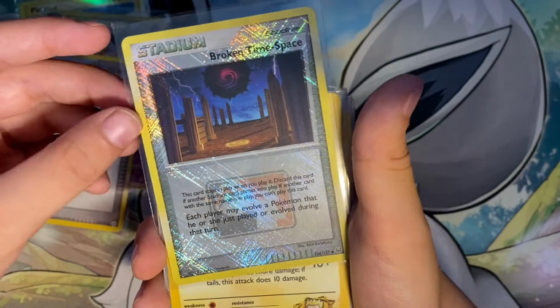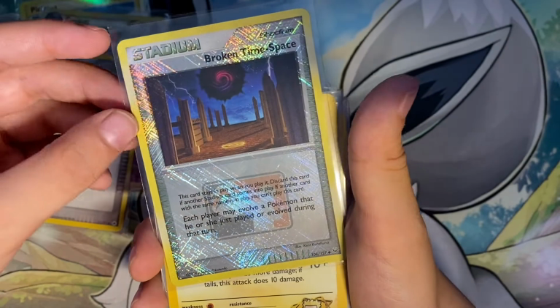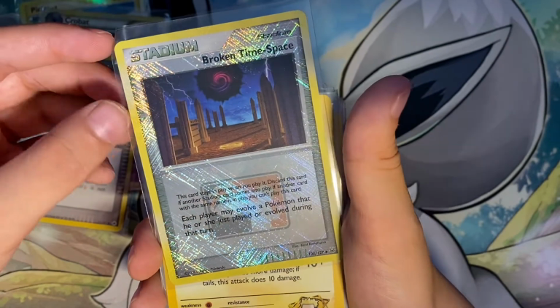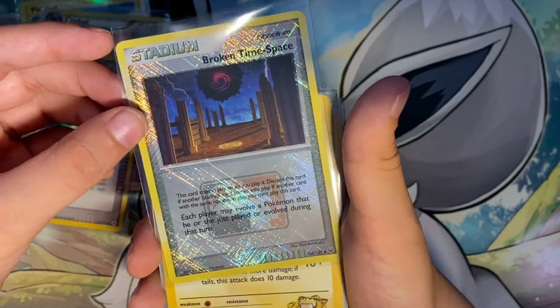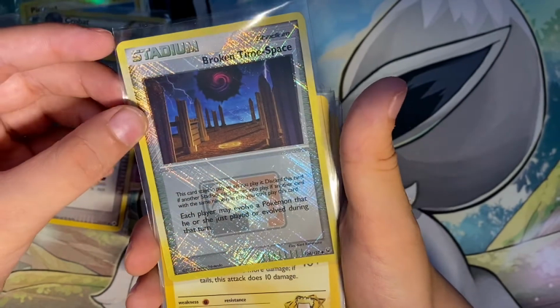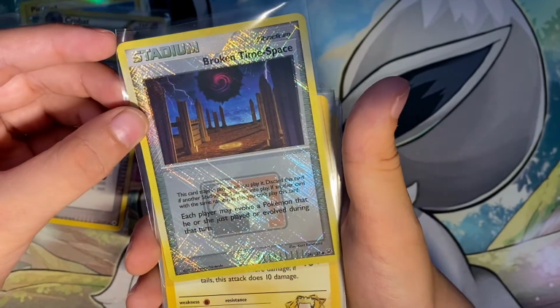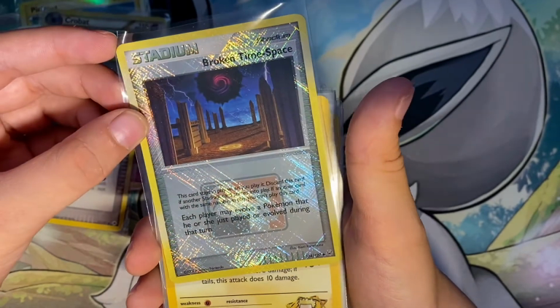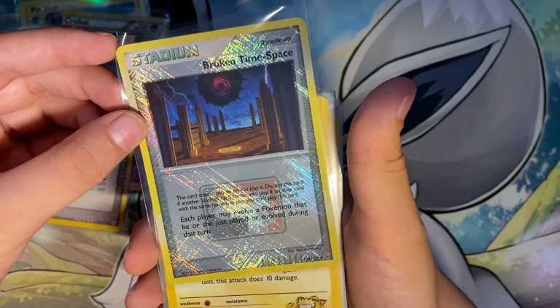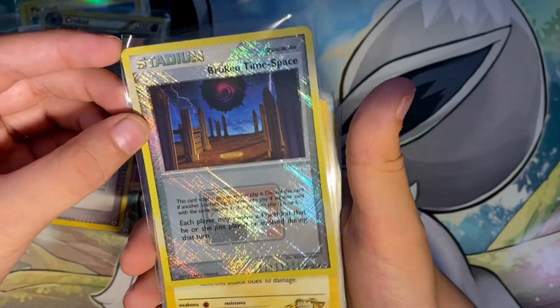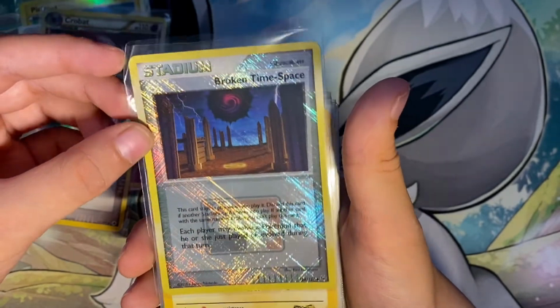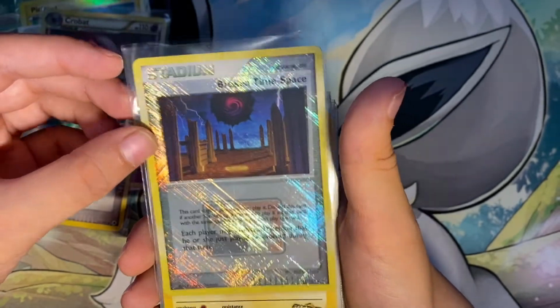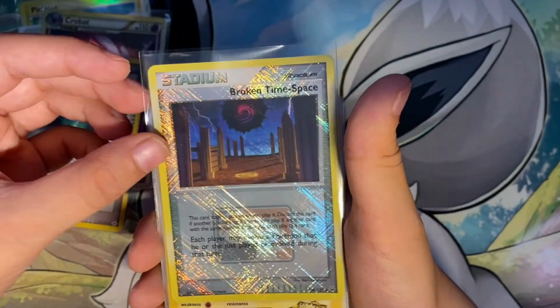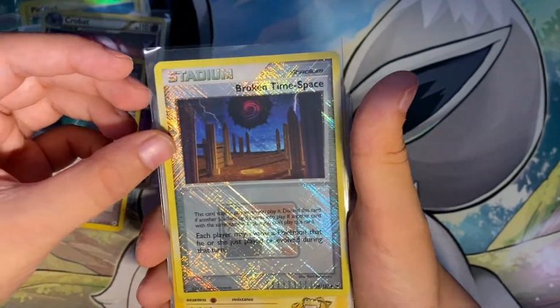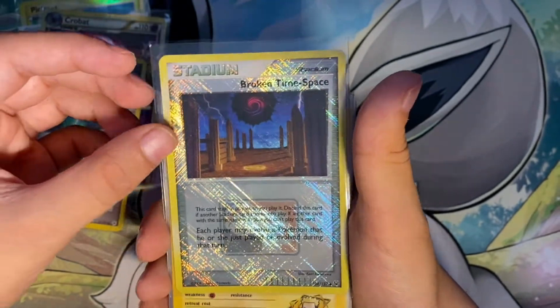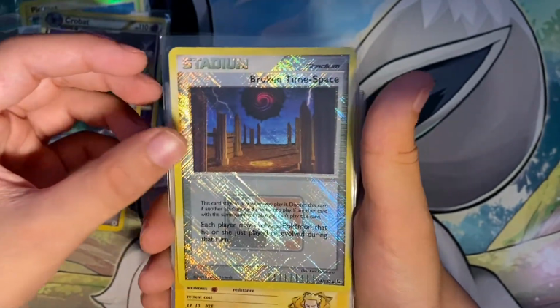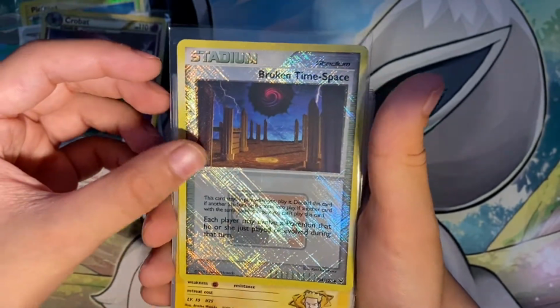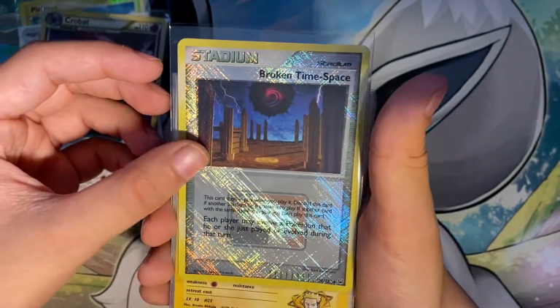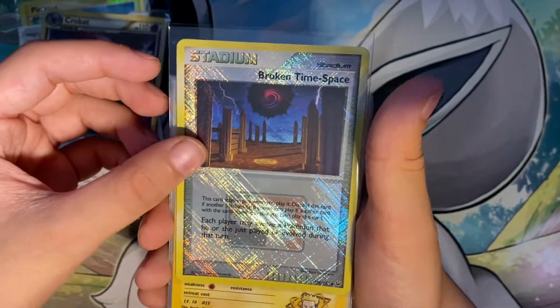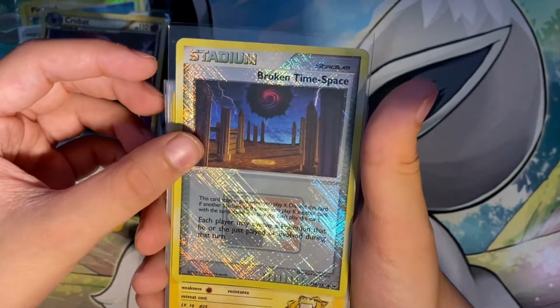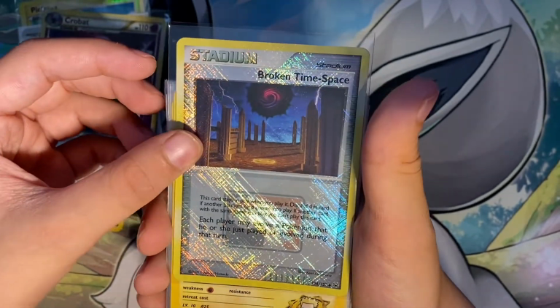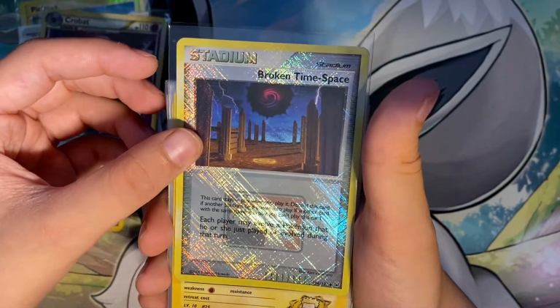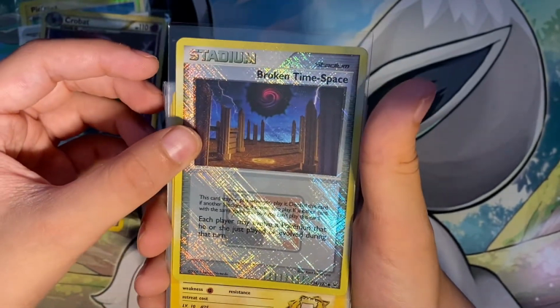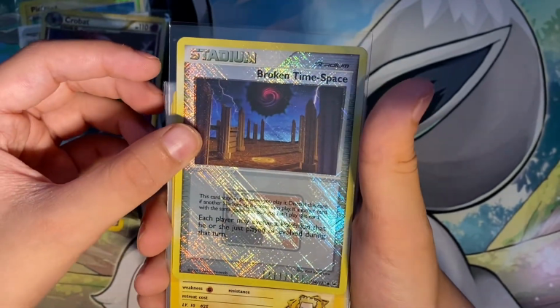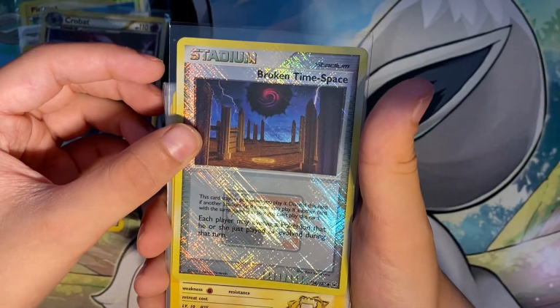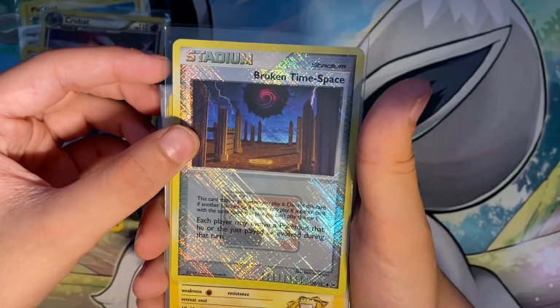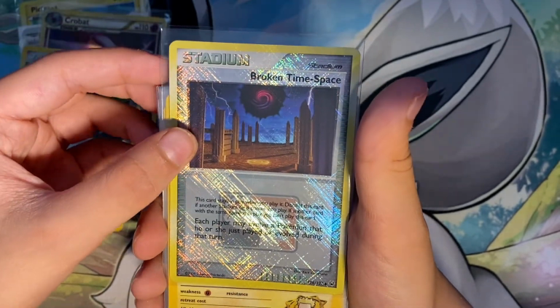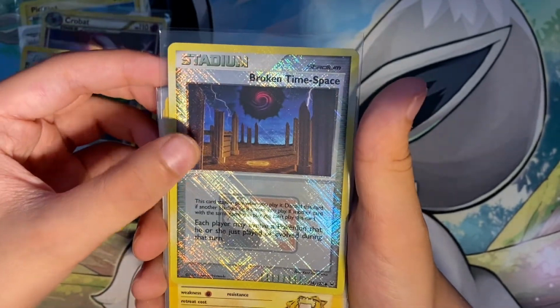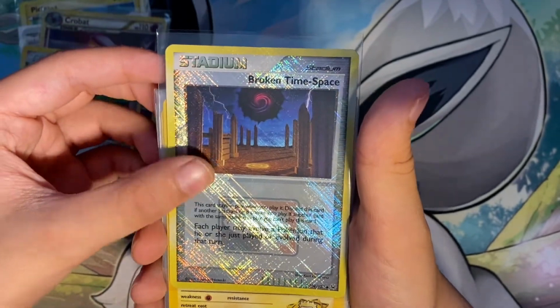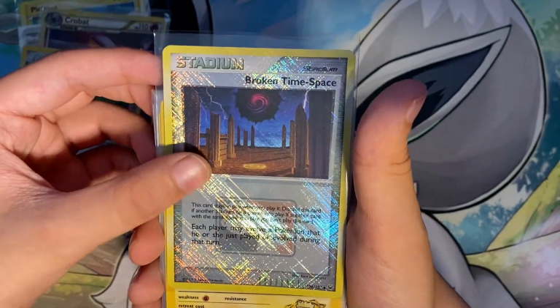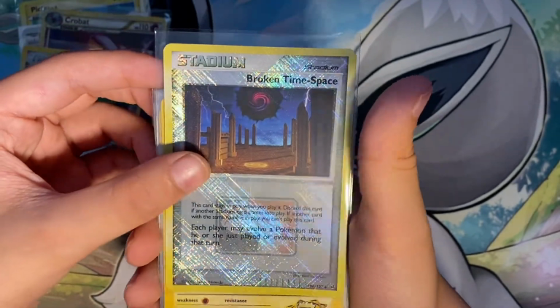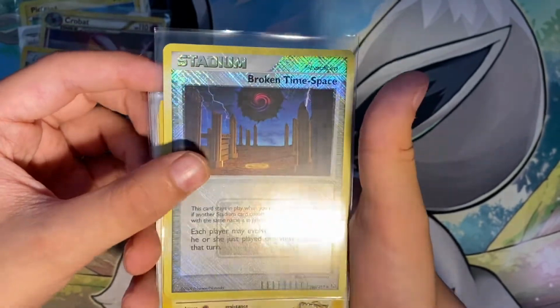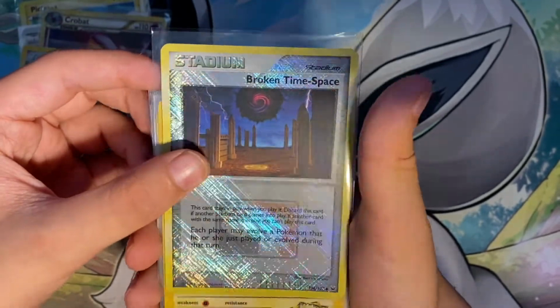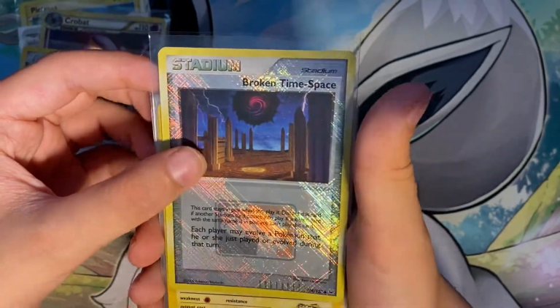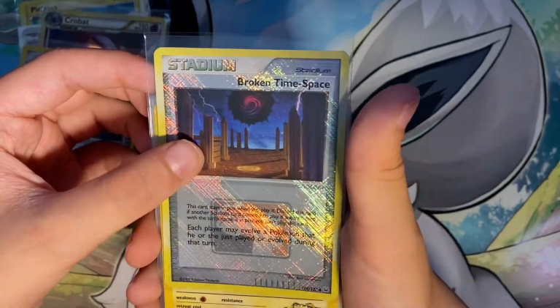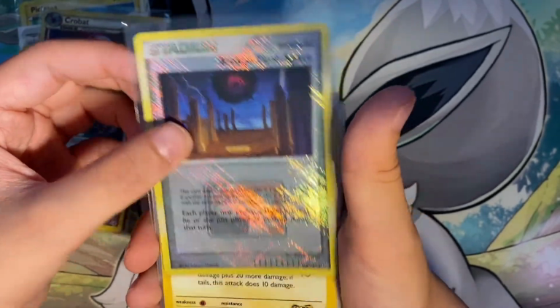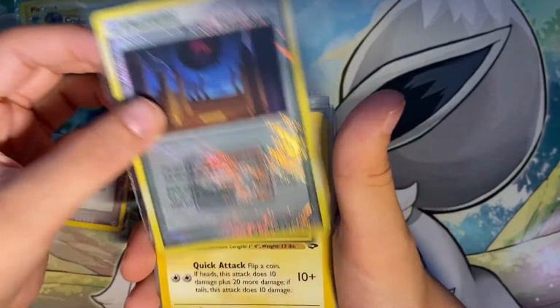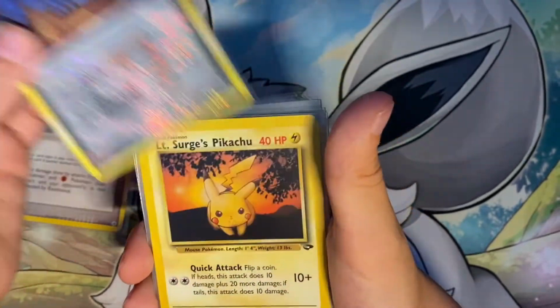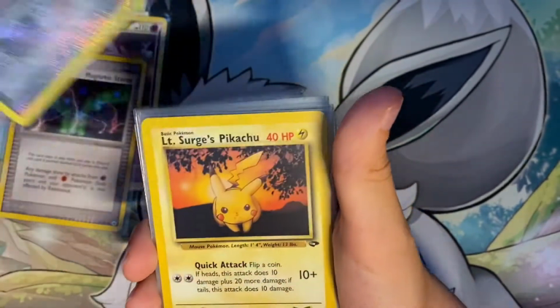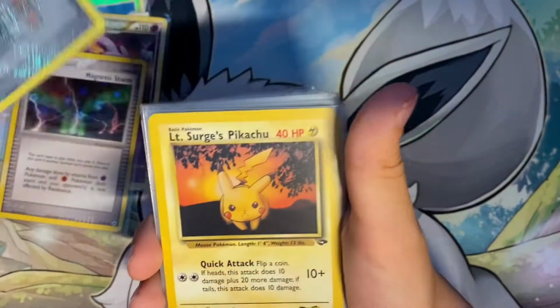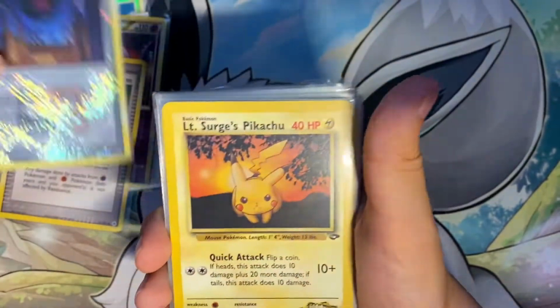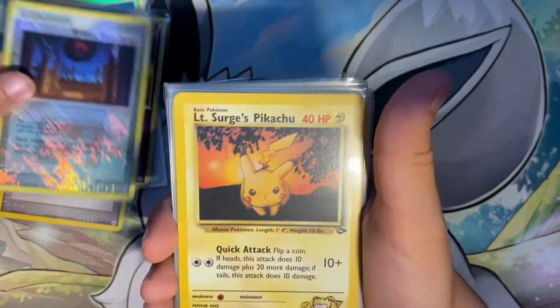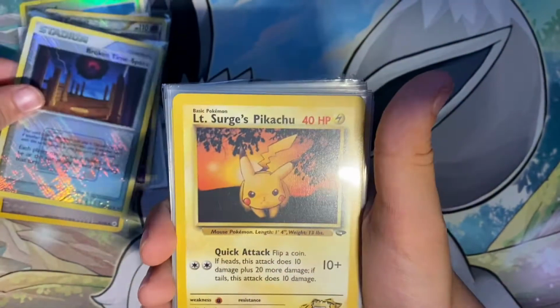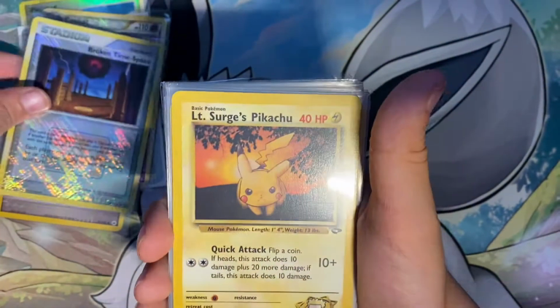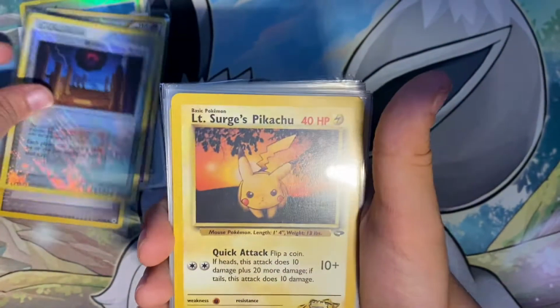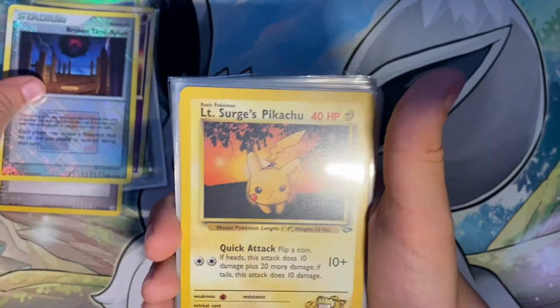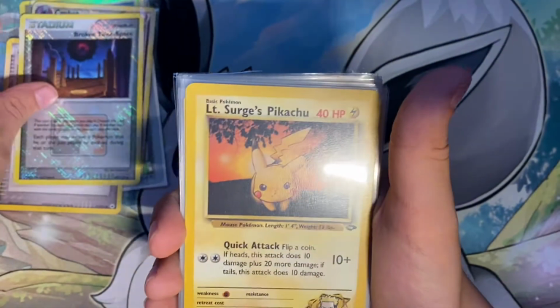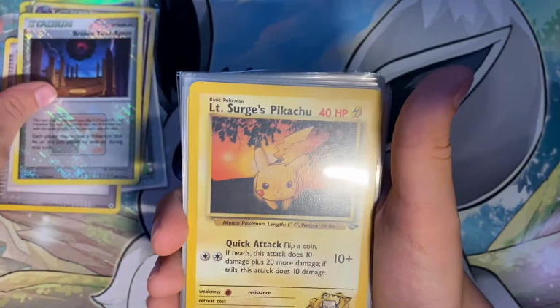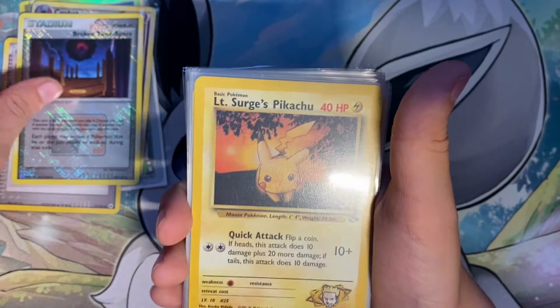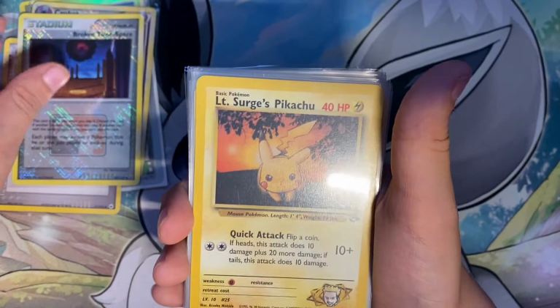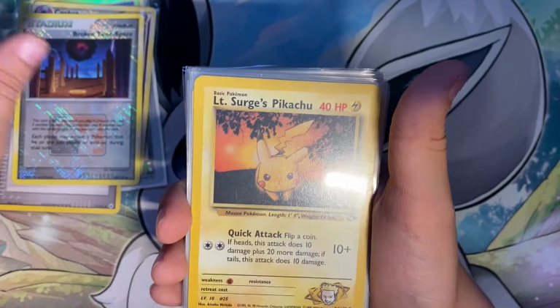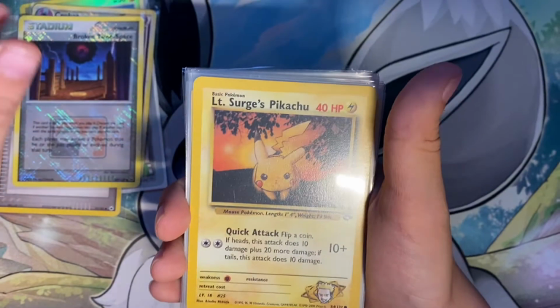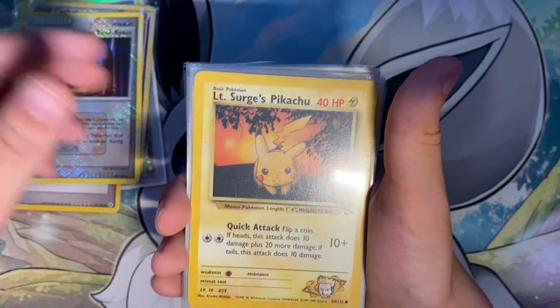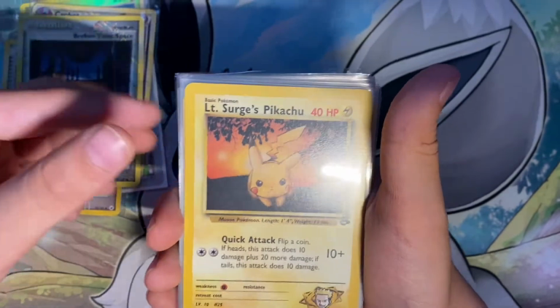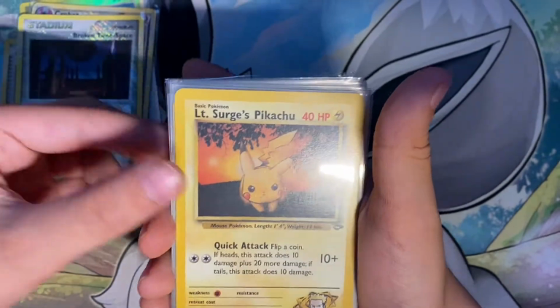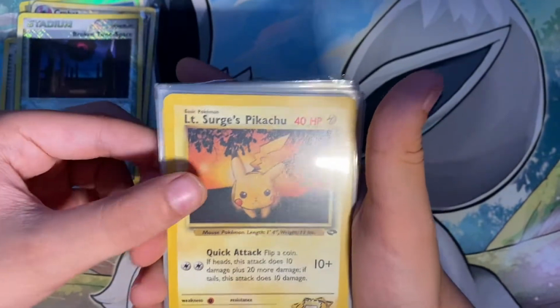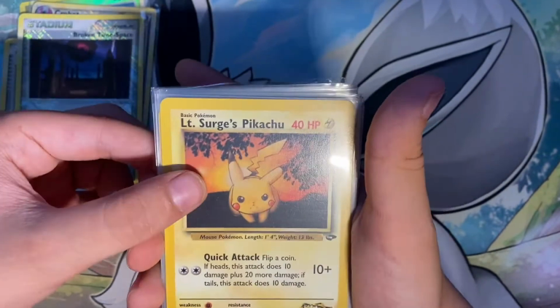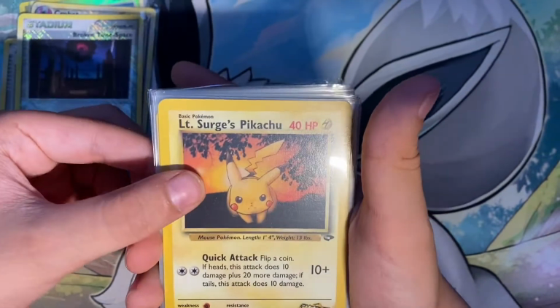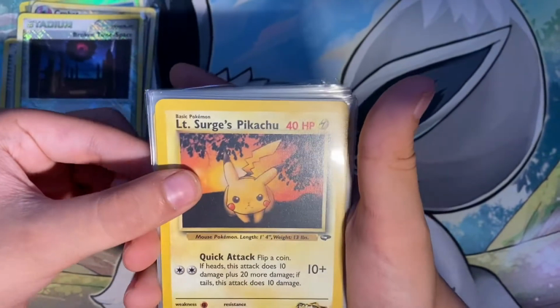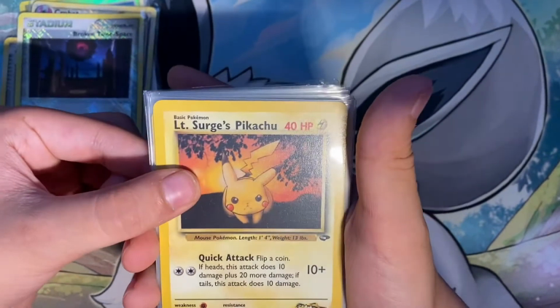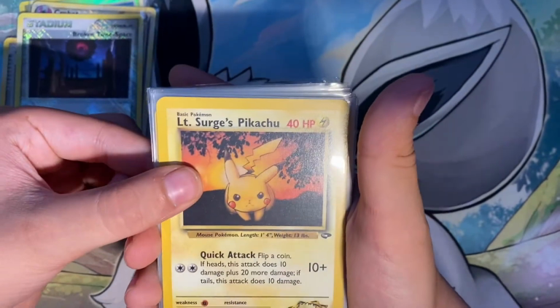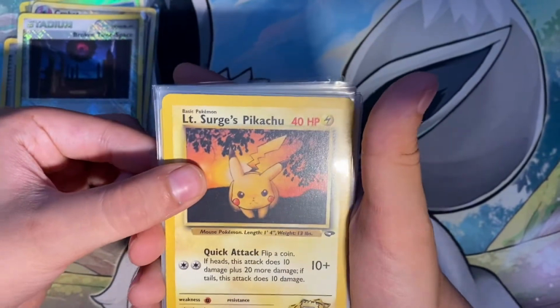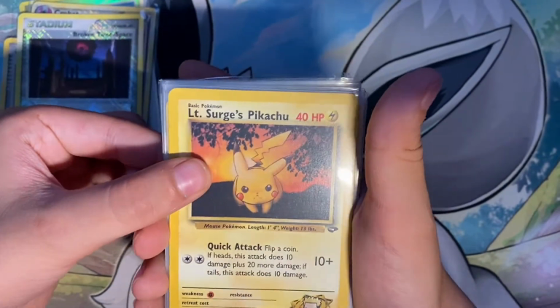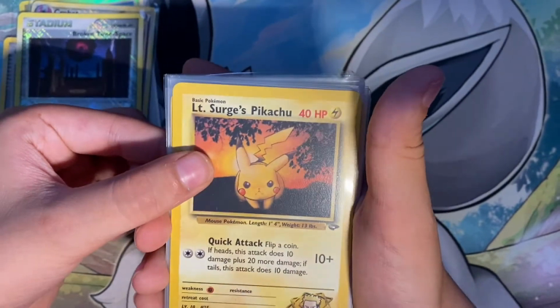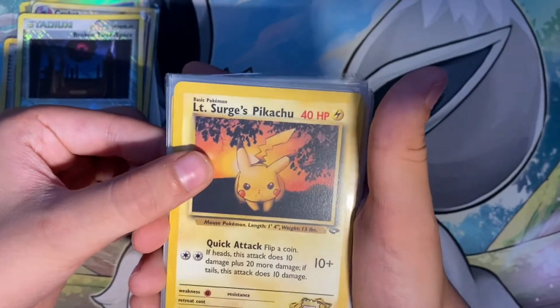Broken Time Space, which is also pretty cool. Okay, now we're getting on to the old, old, old stuff.